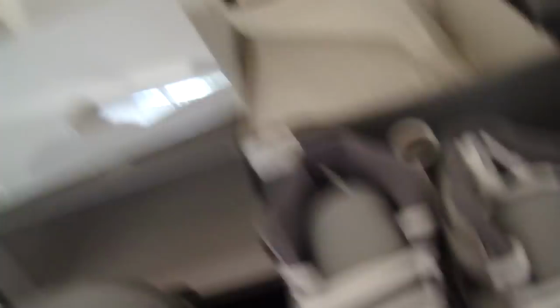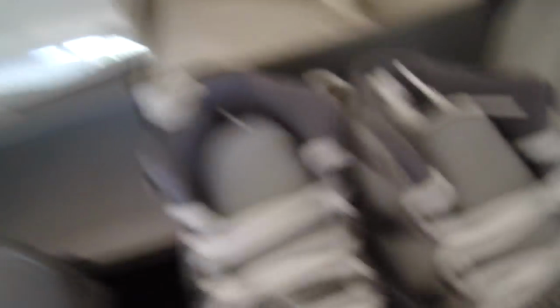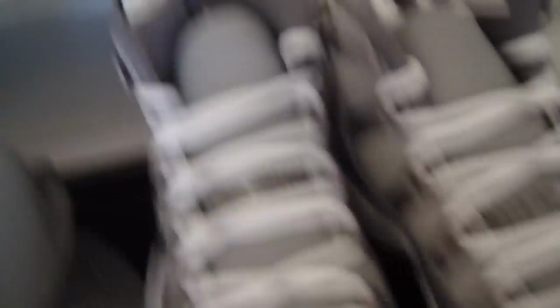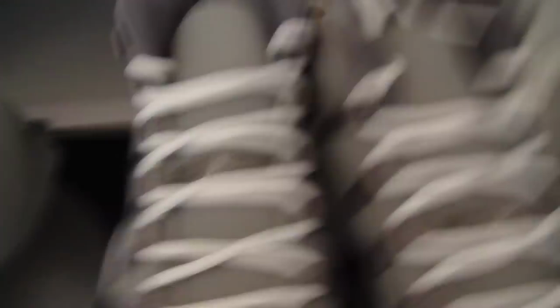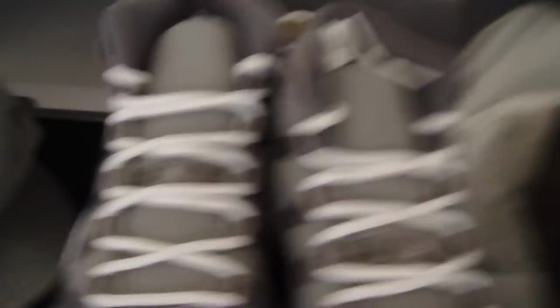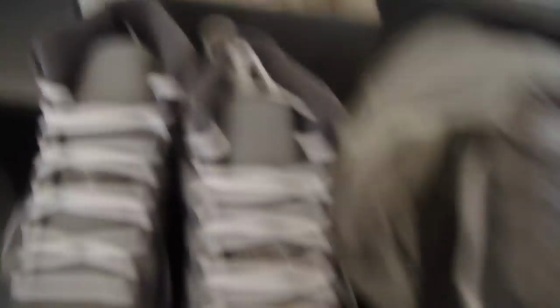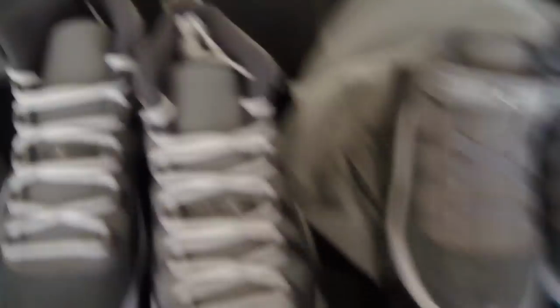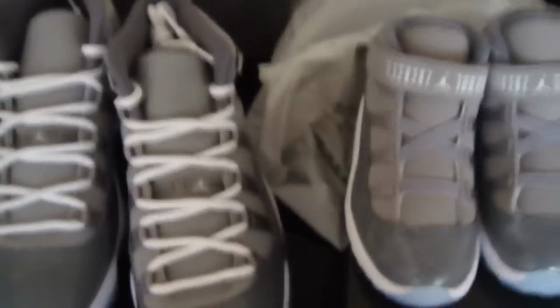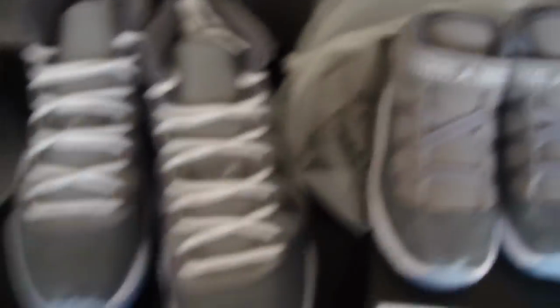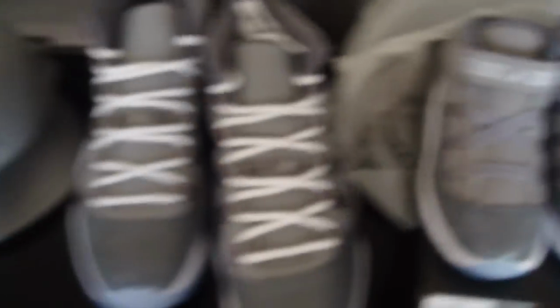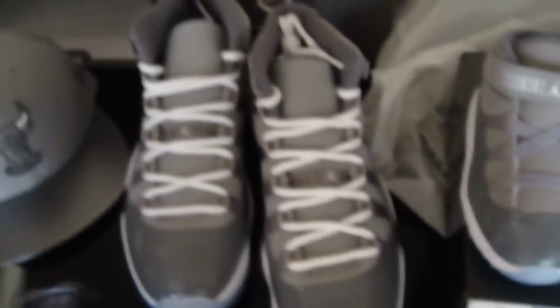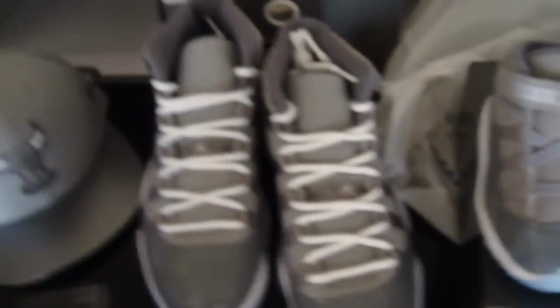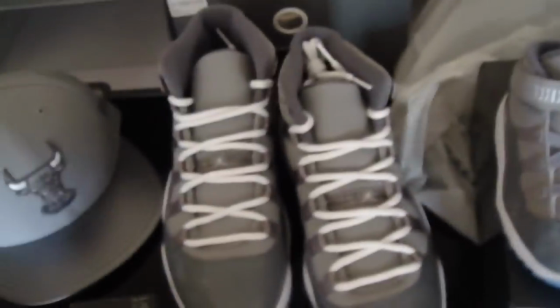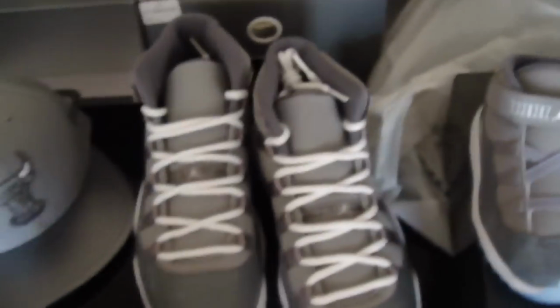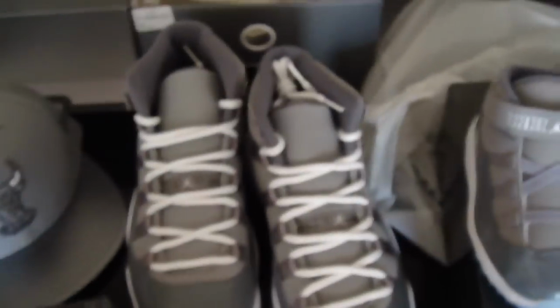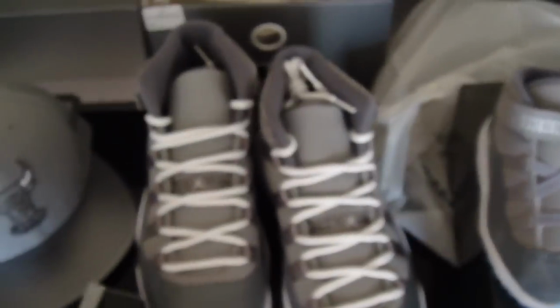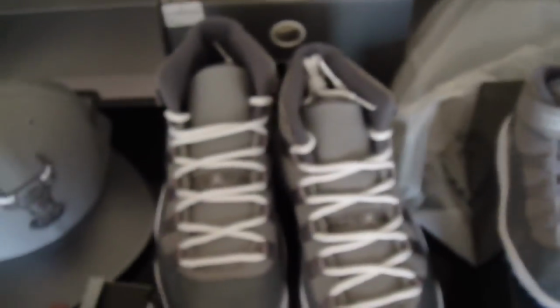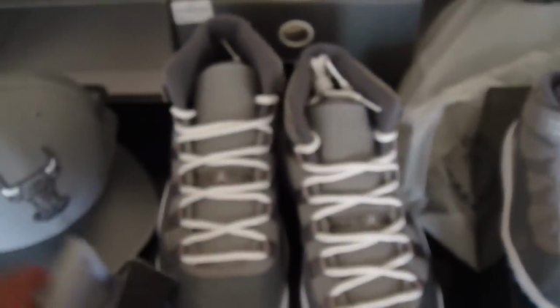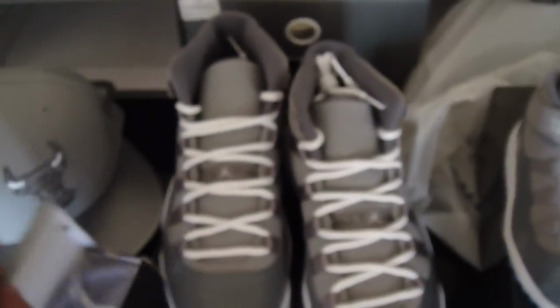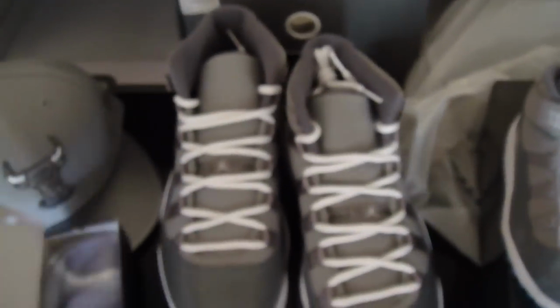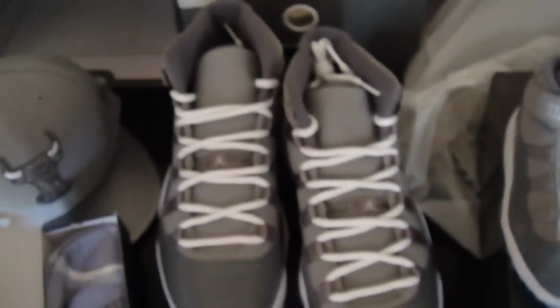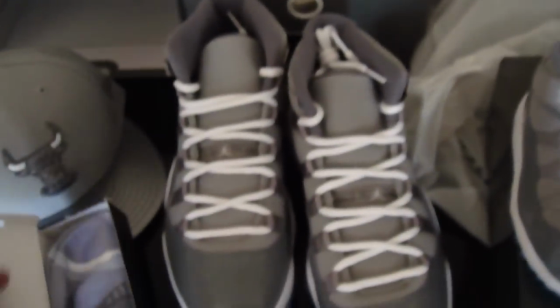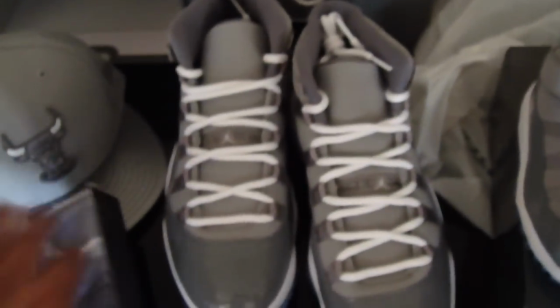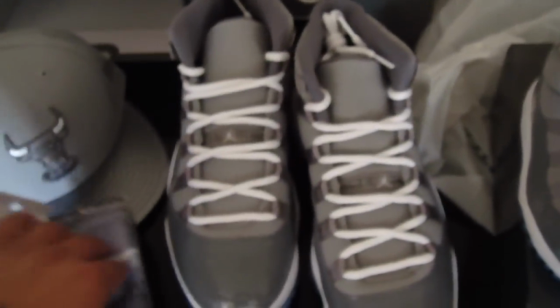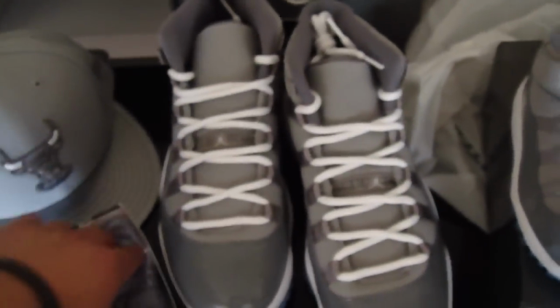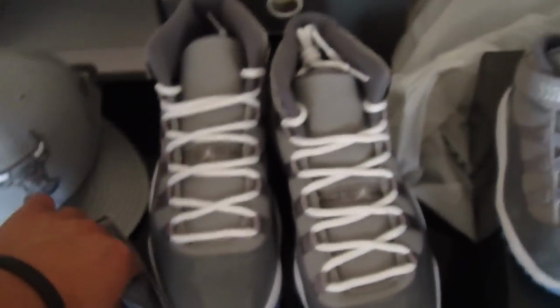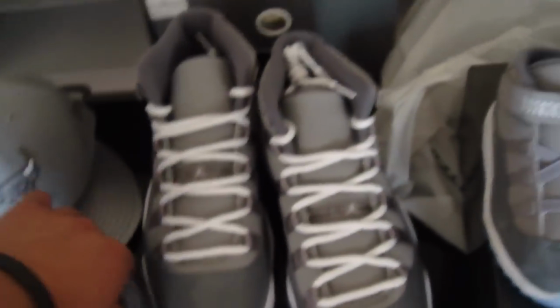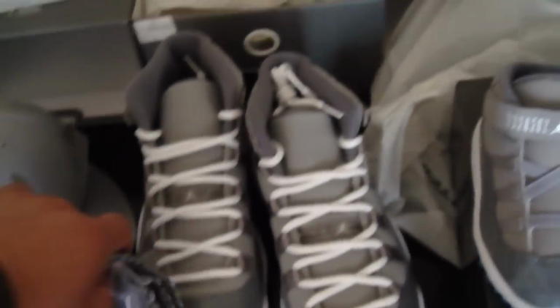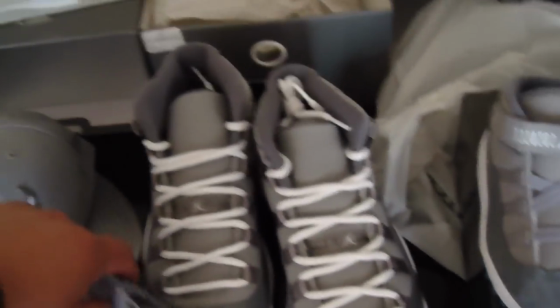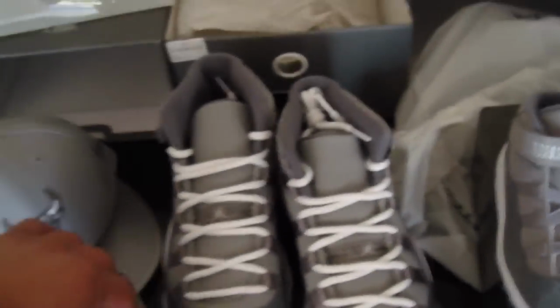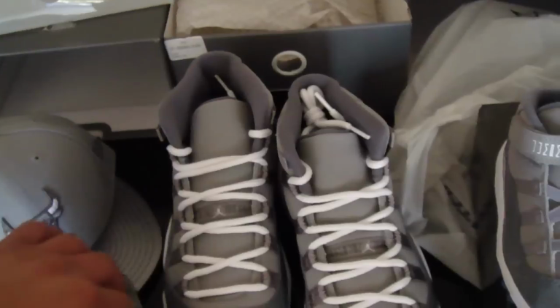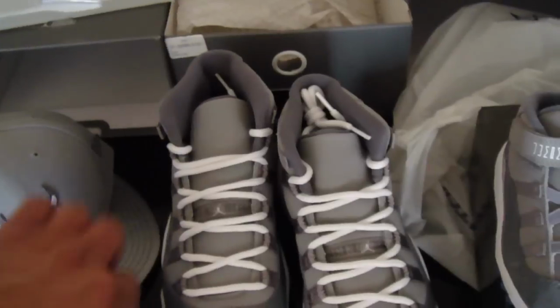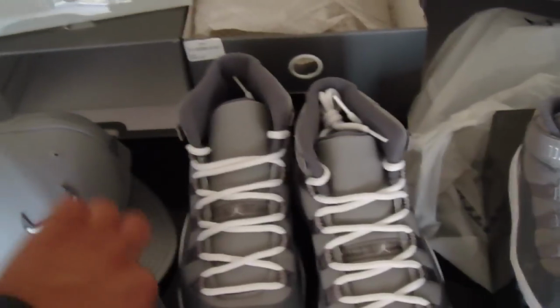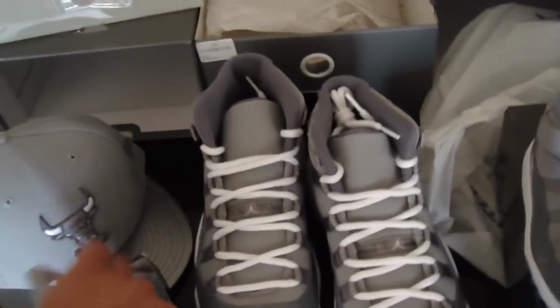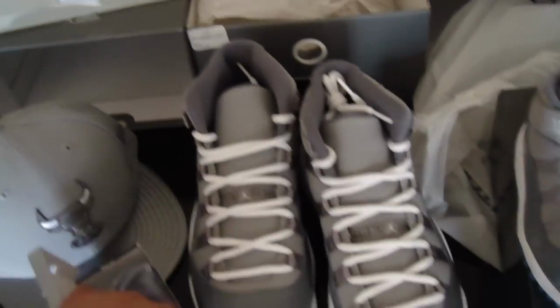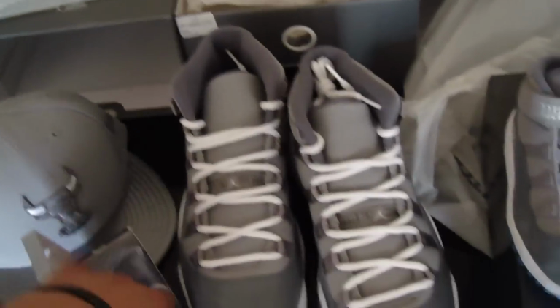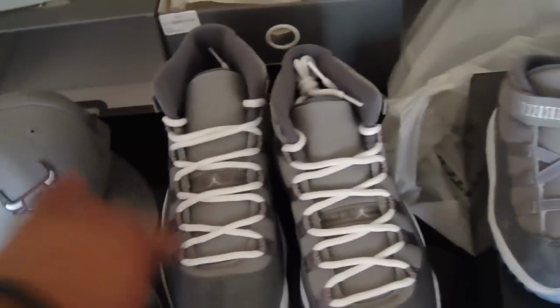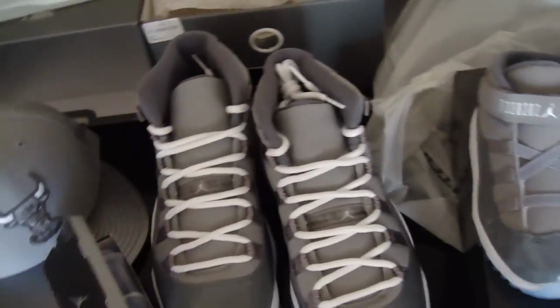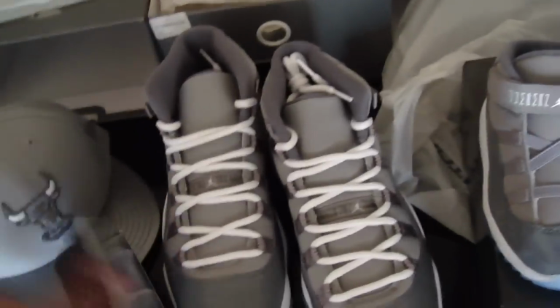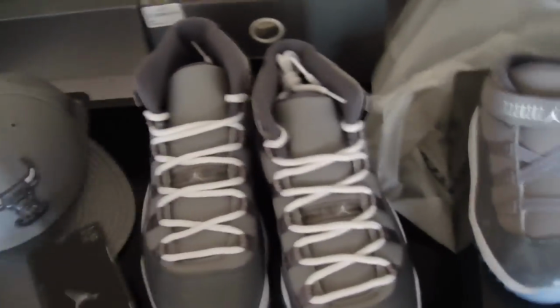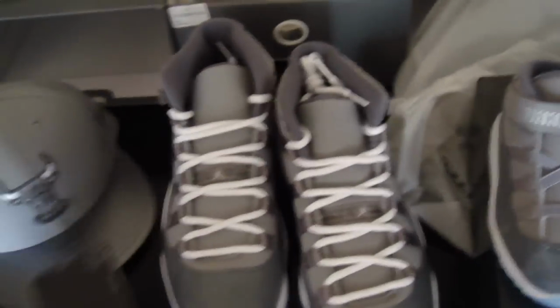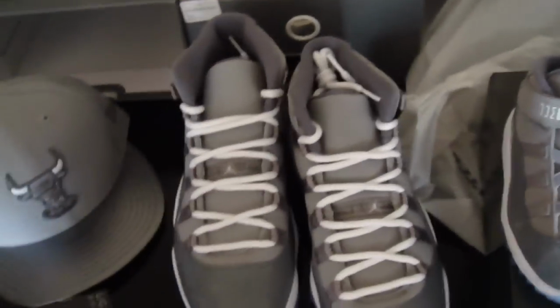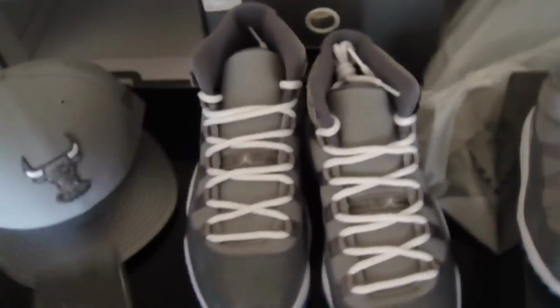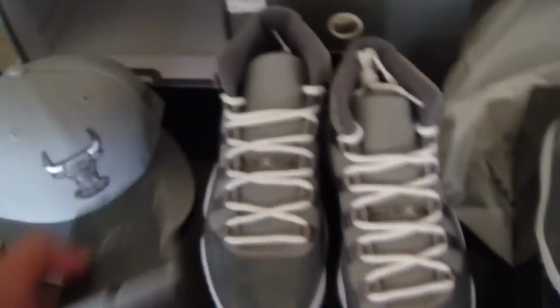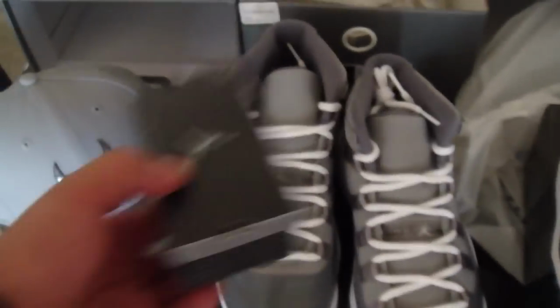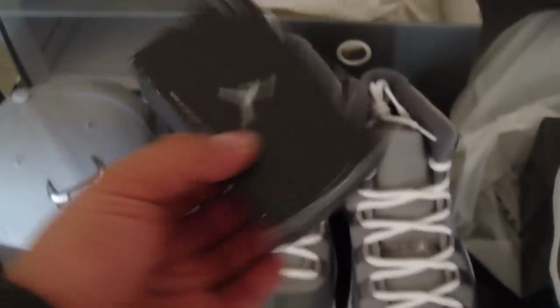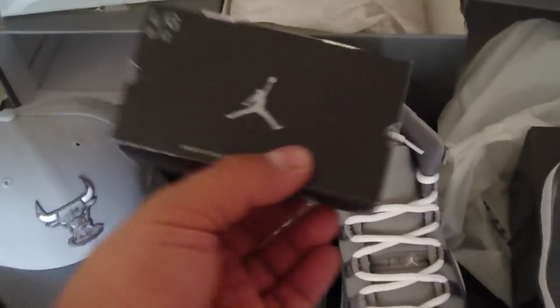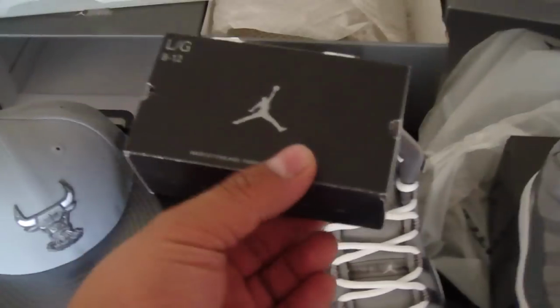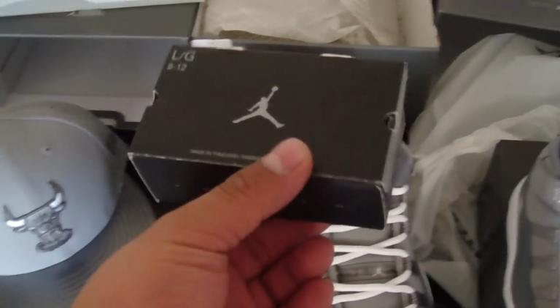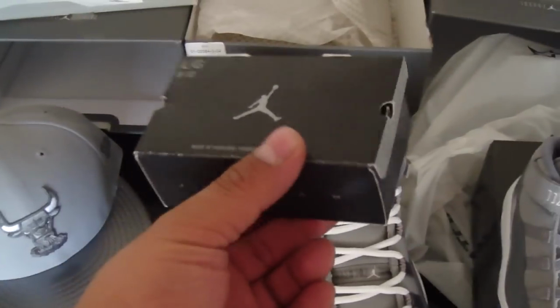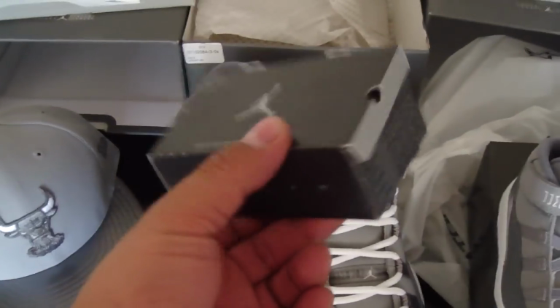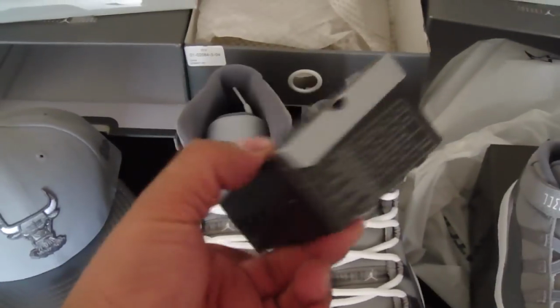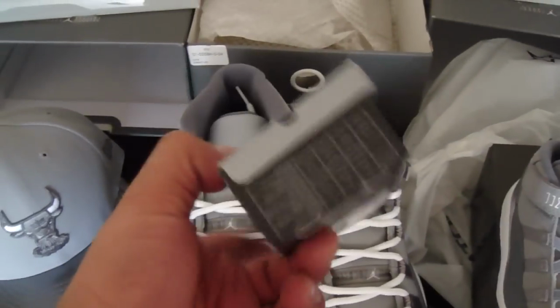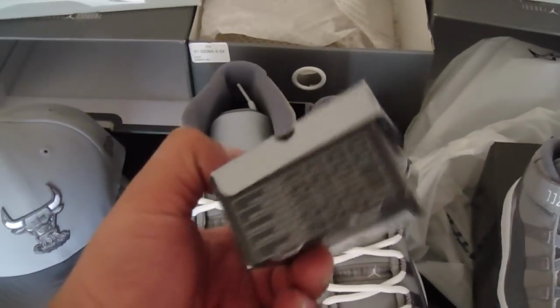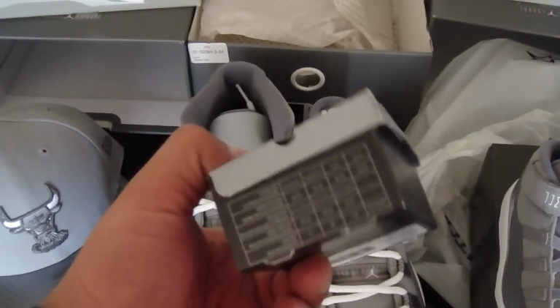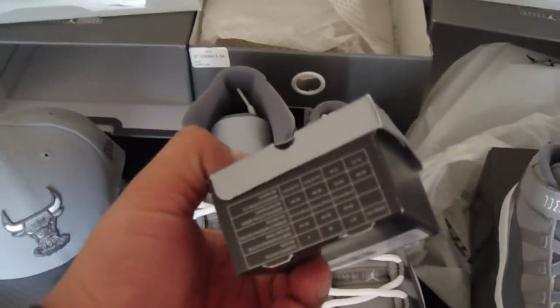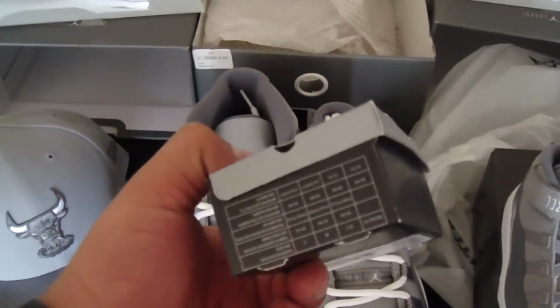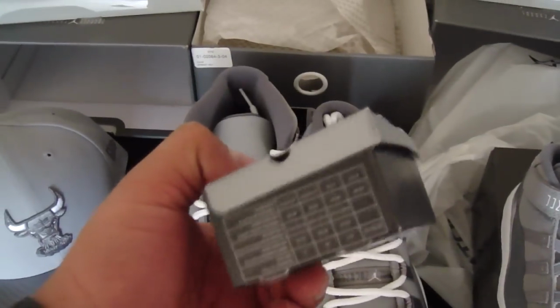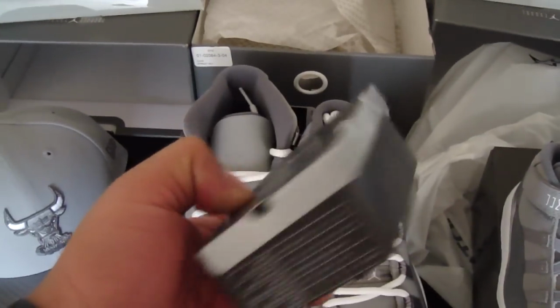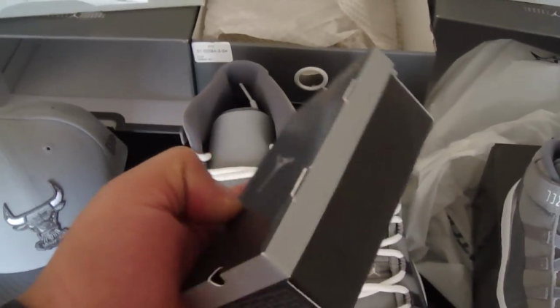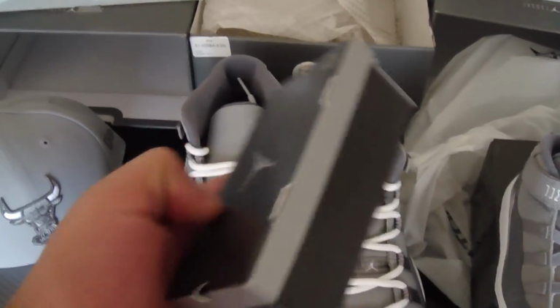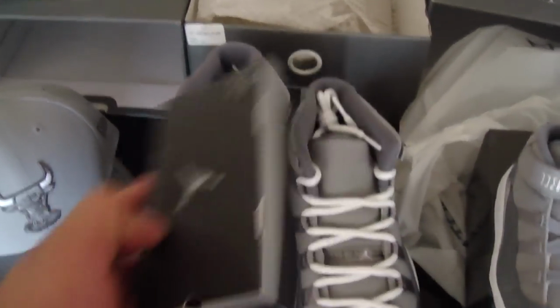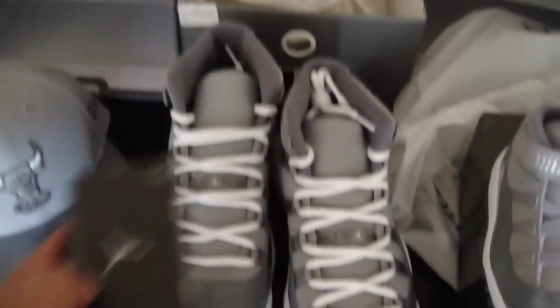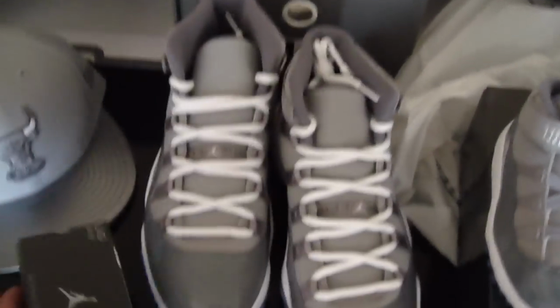Also got me the hat, also got me some socks — pretty nice.